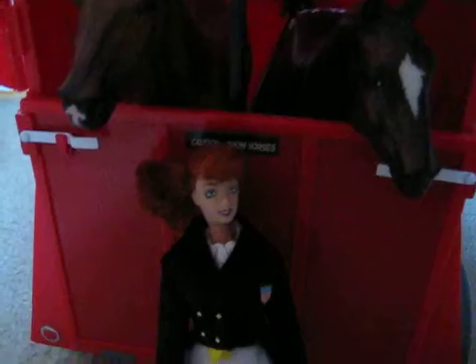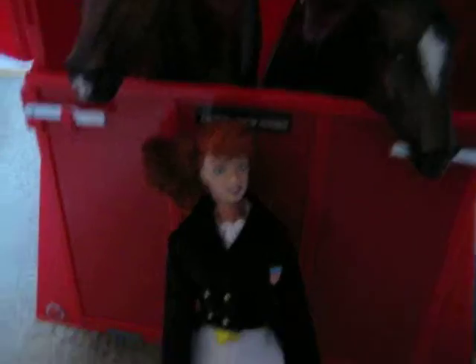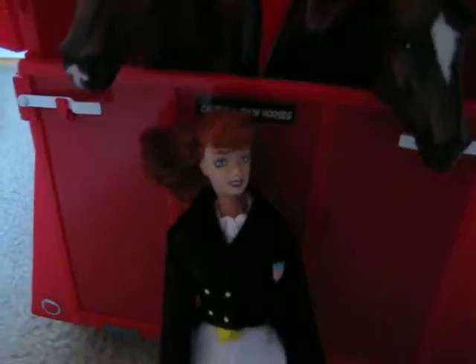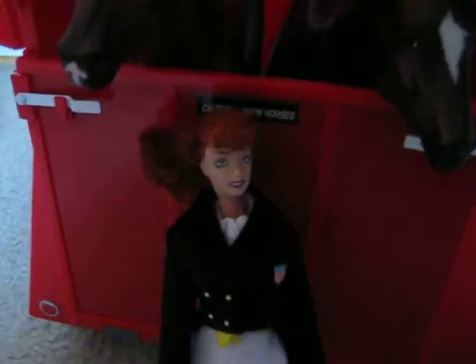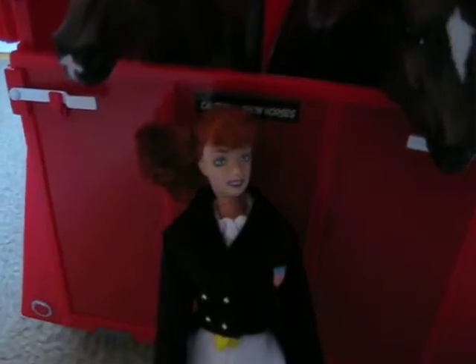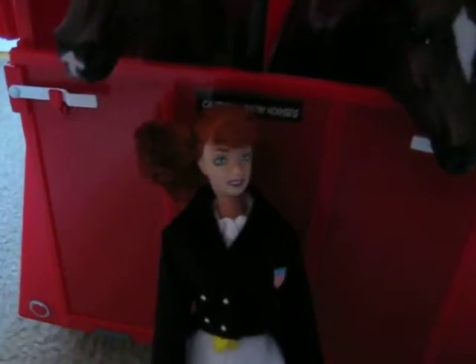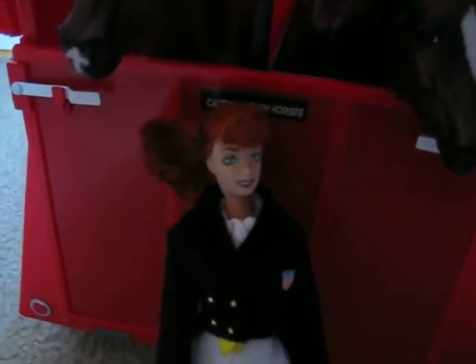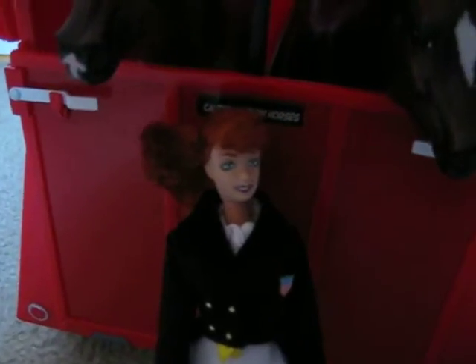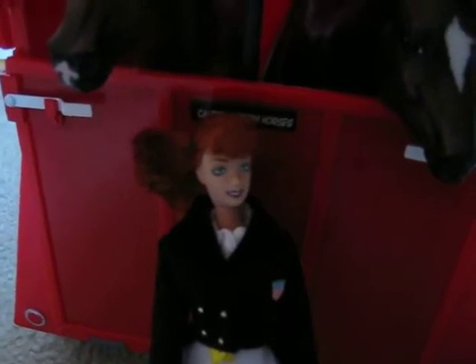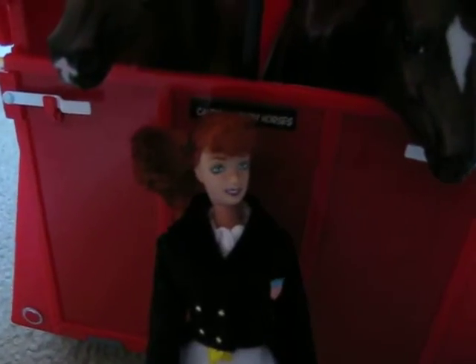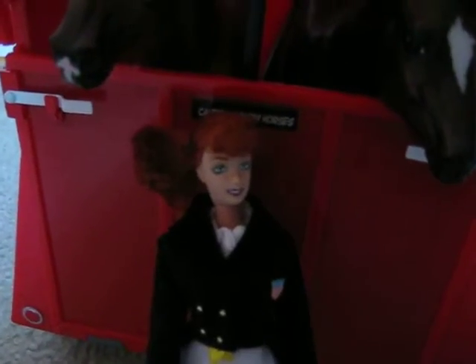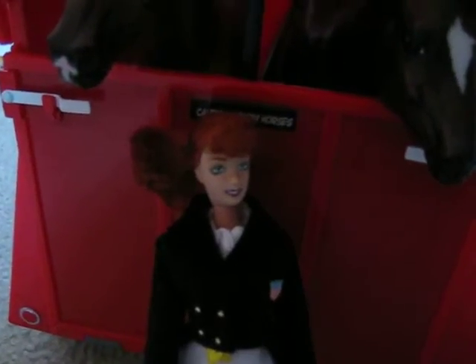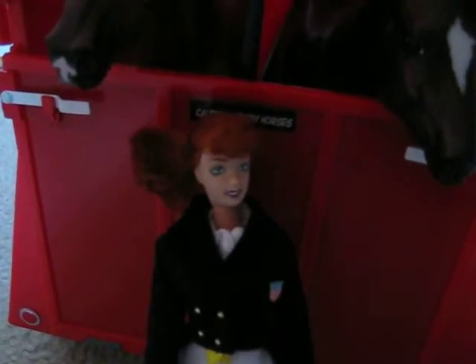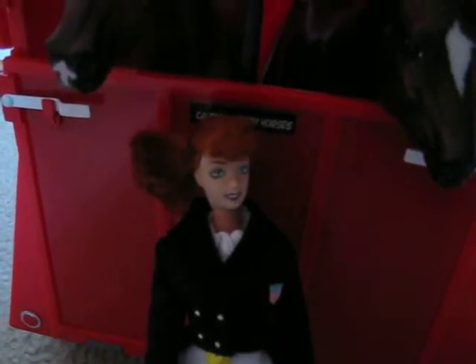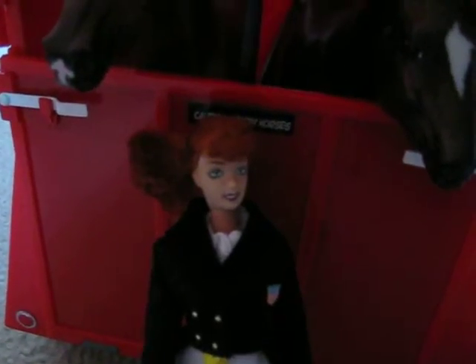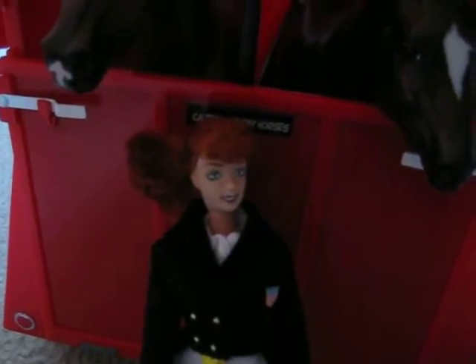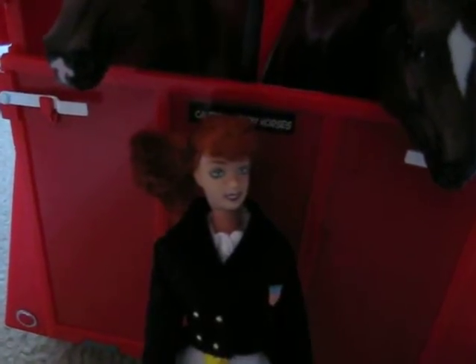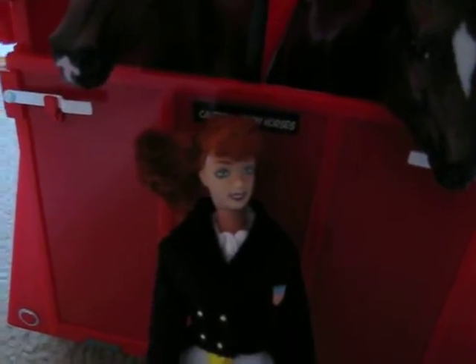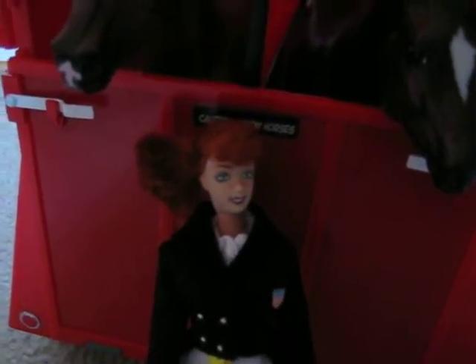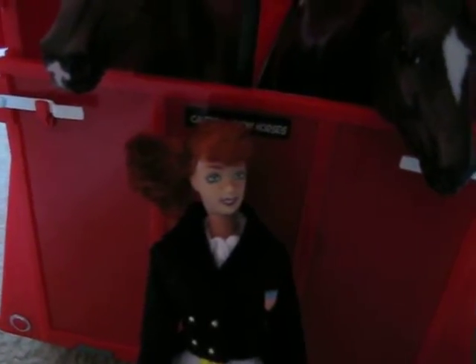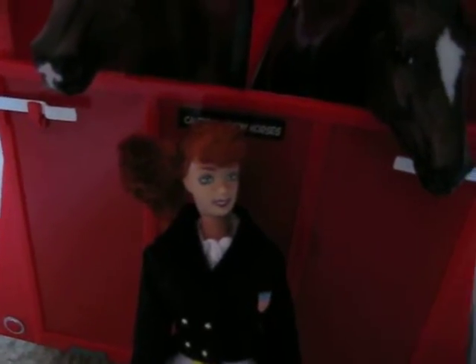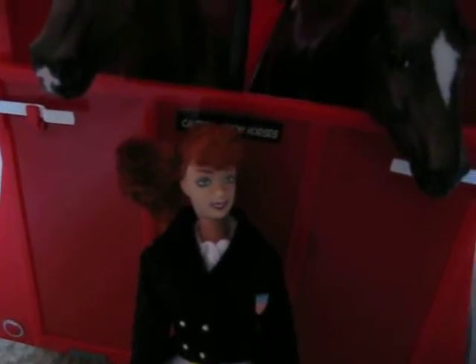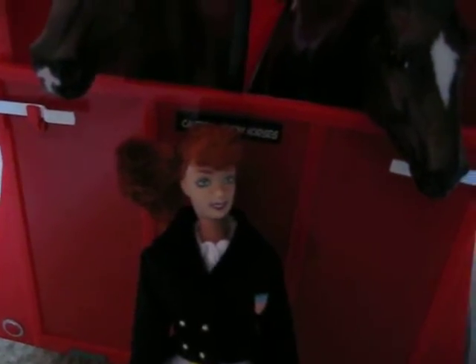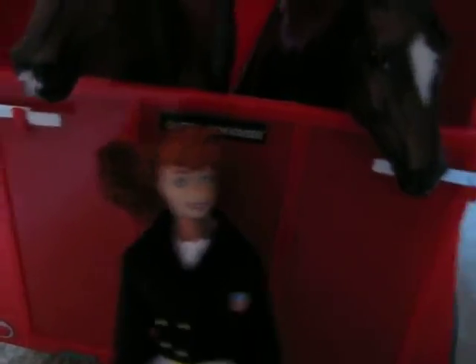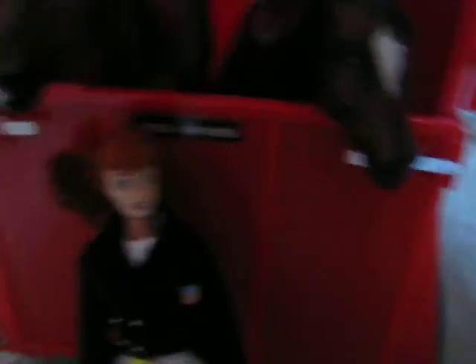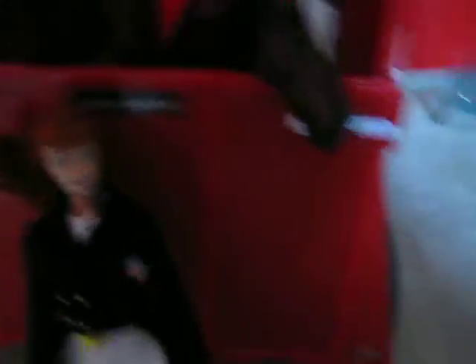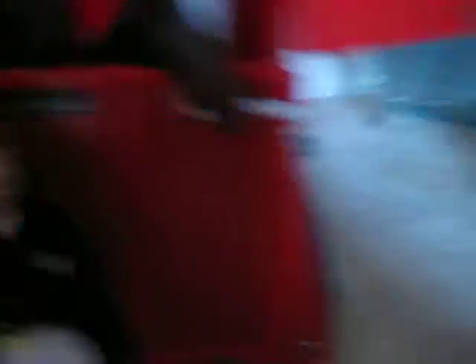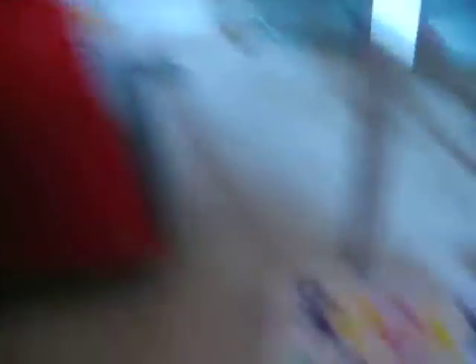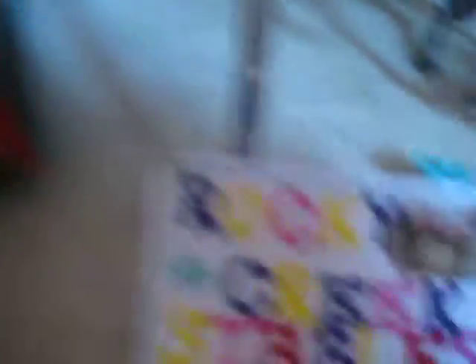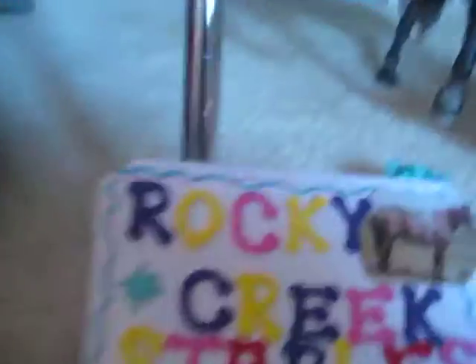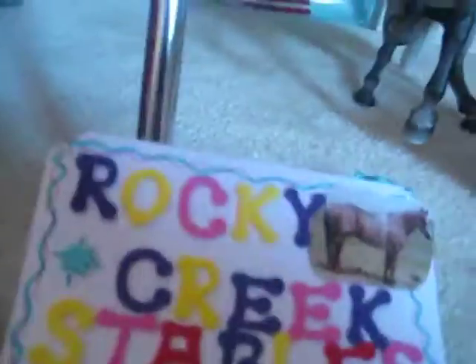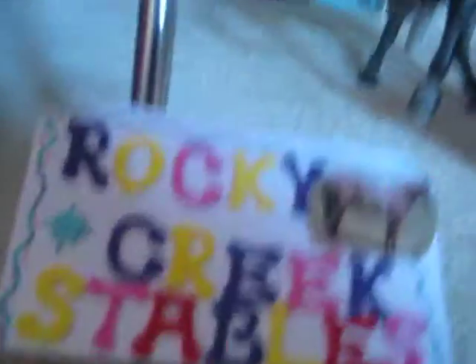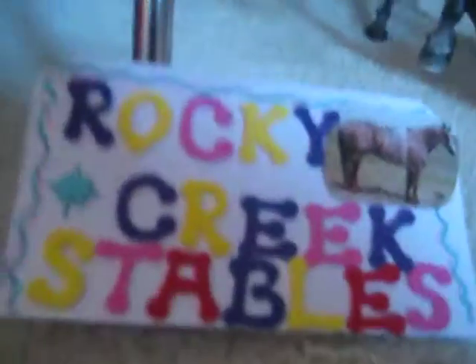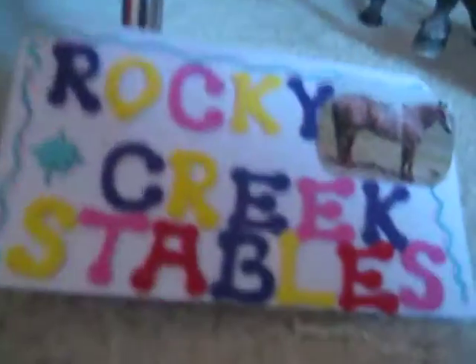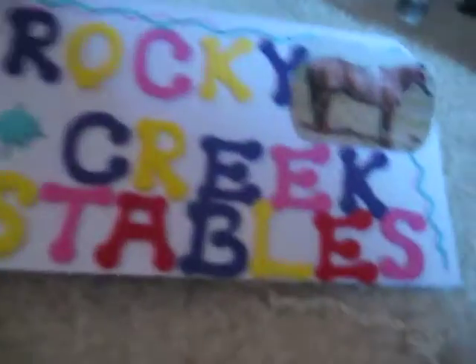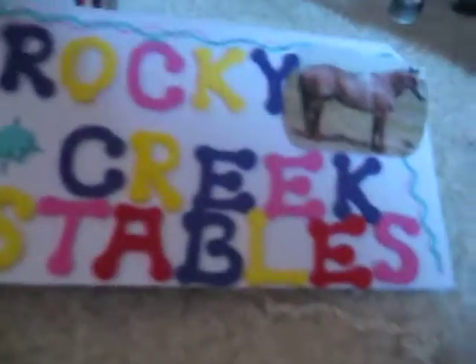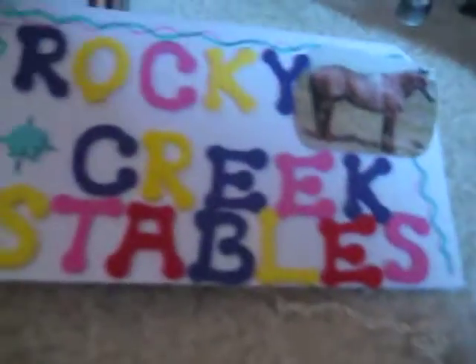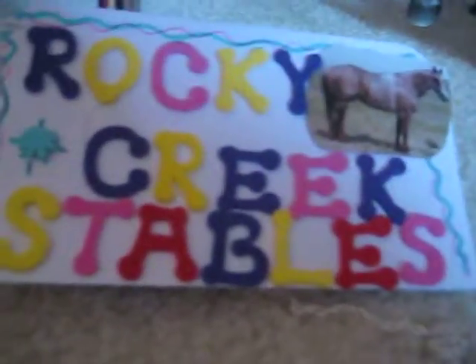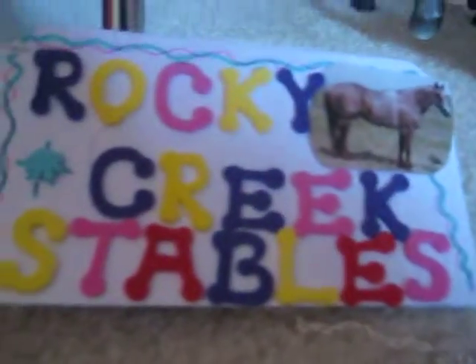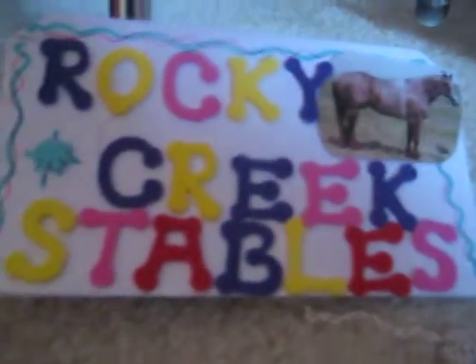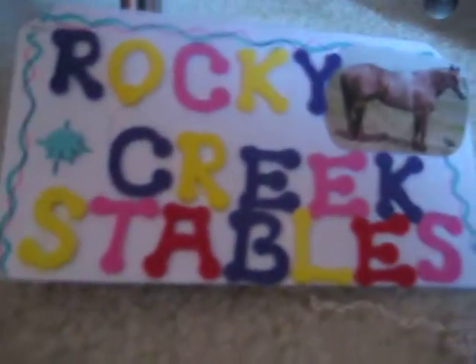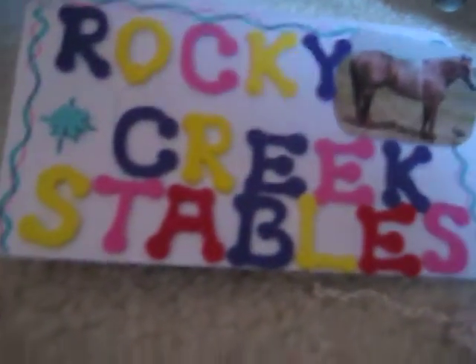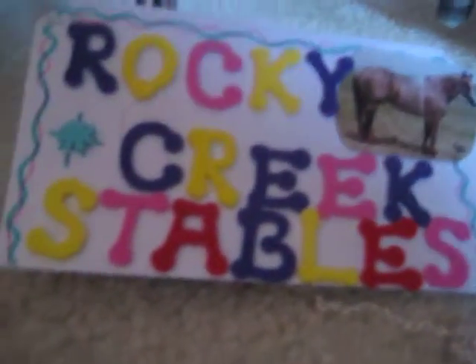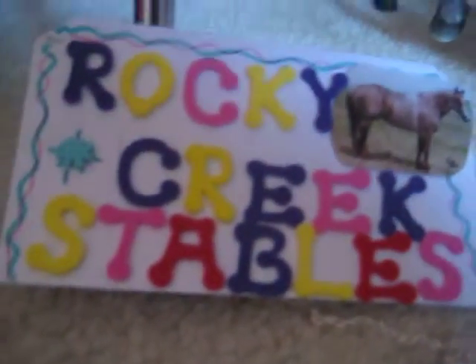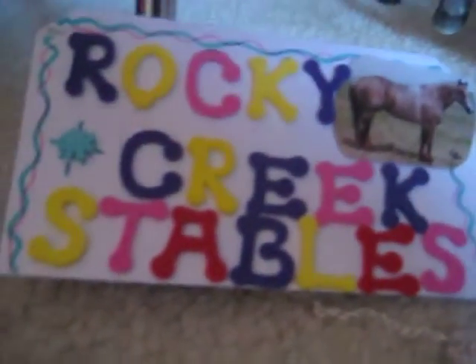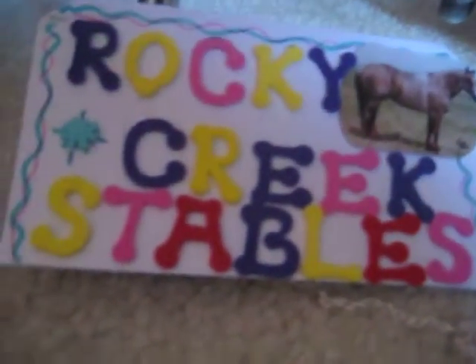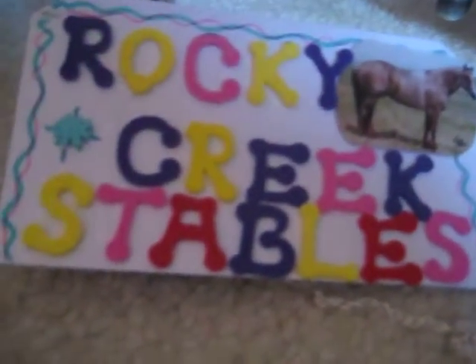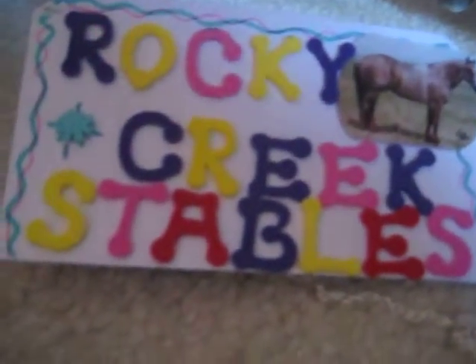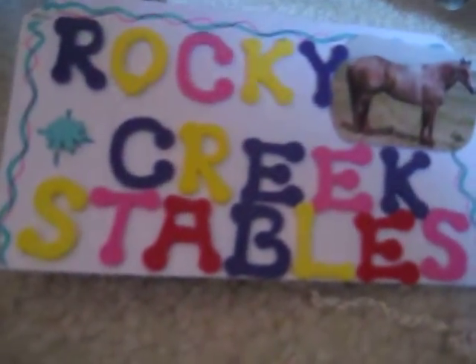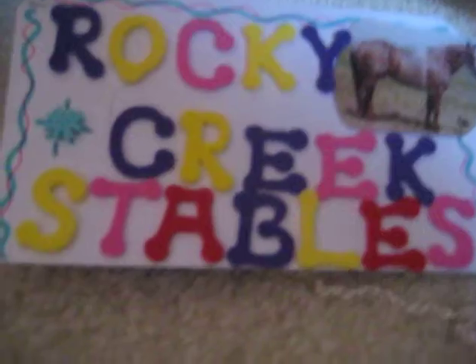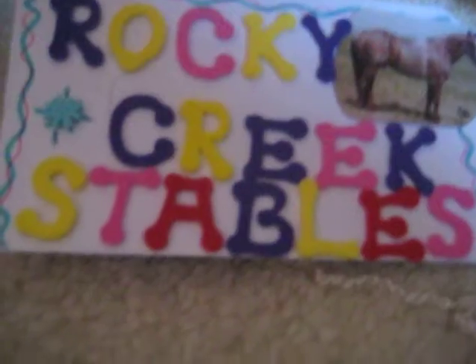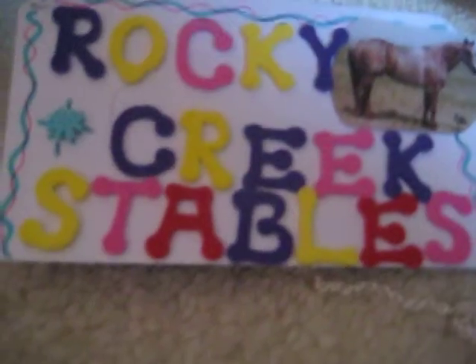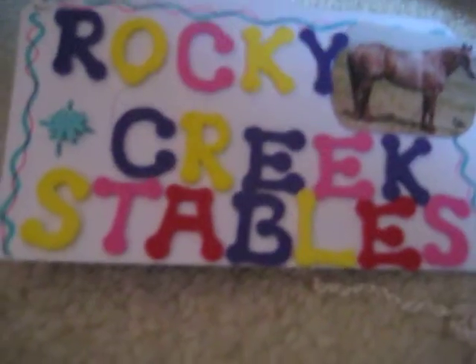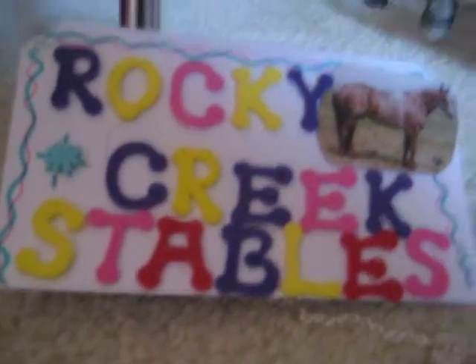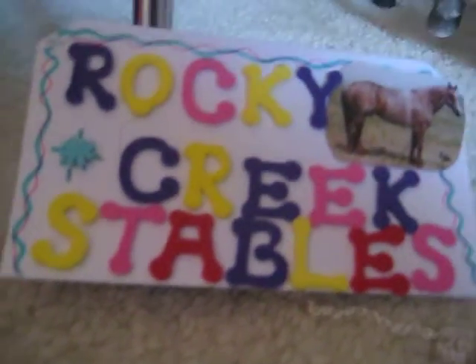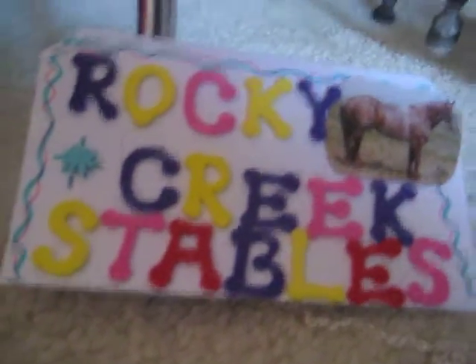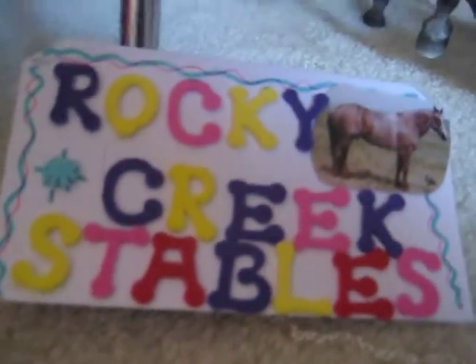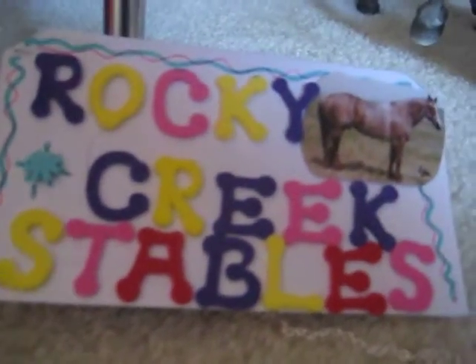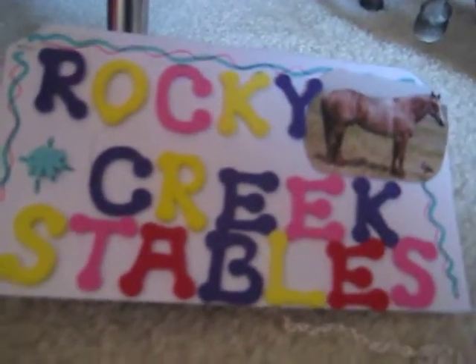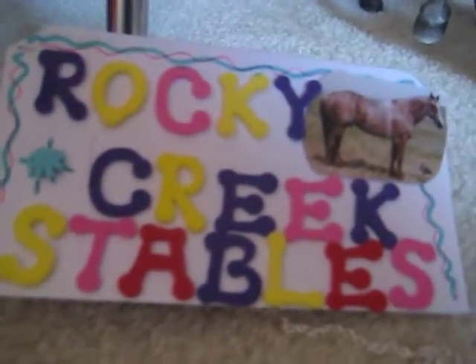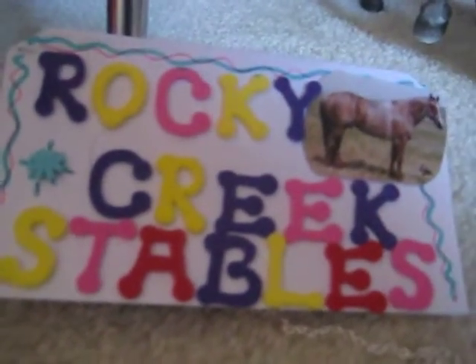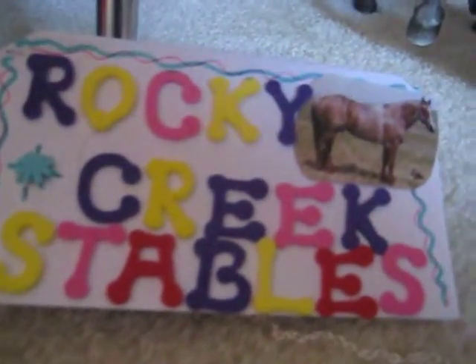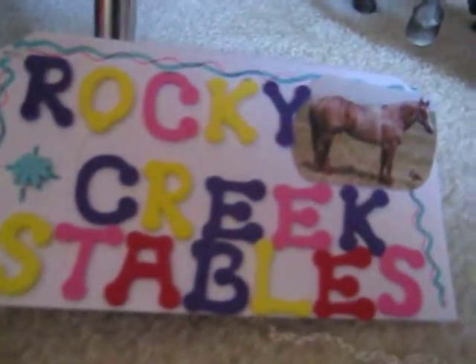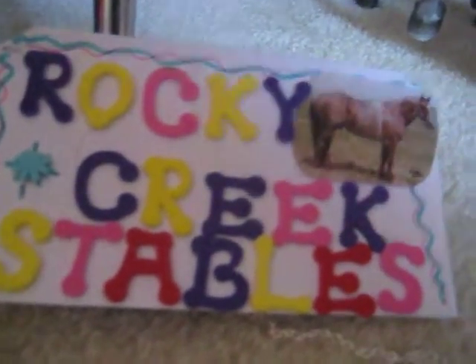Hello and welcome to Rocky Creek Stables. This is just a little update on what we will be getting.